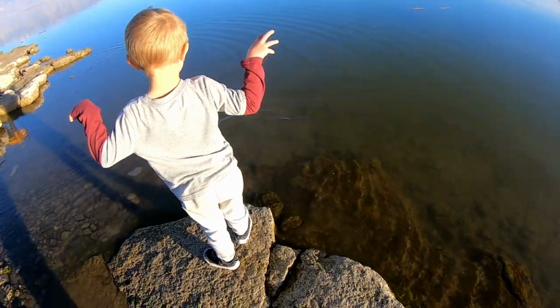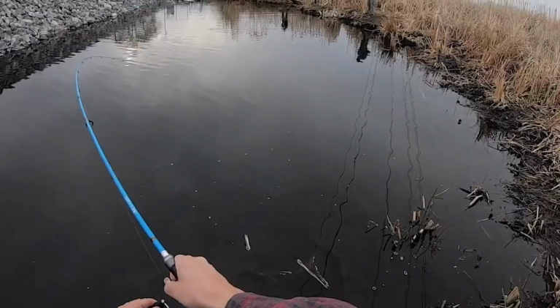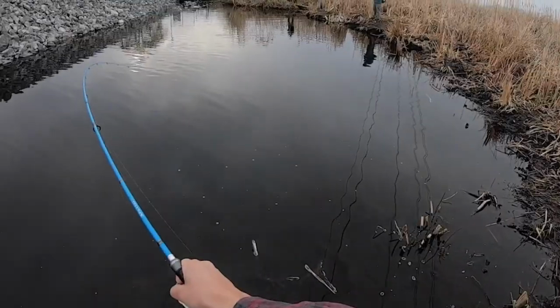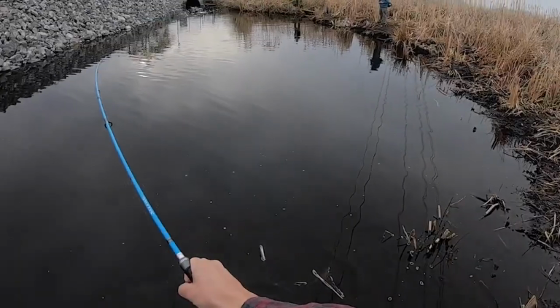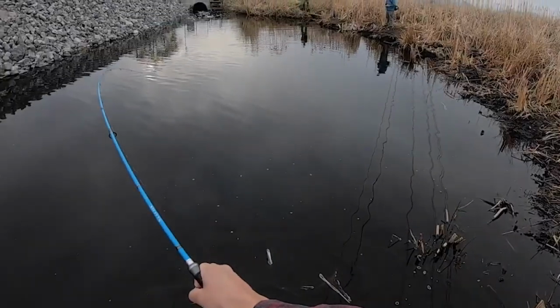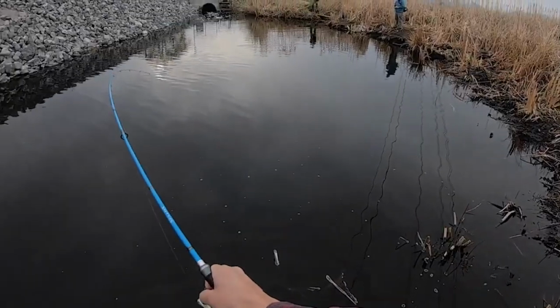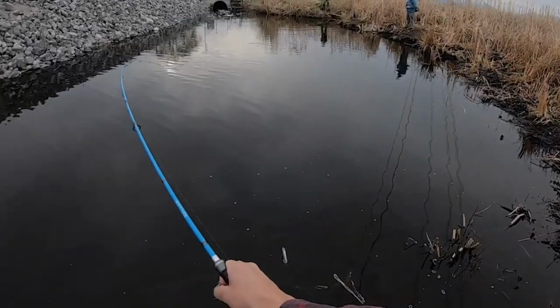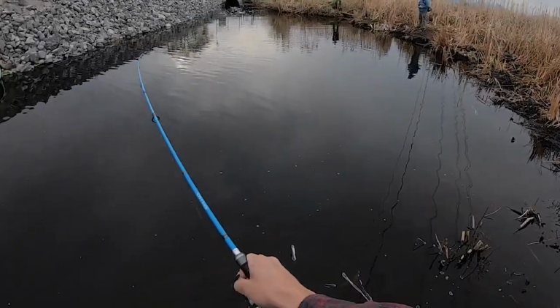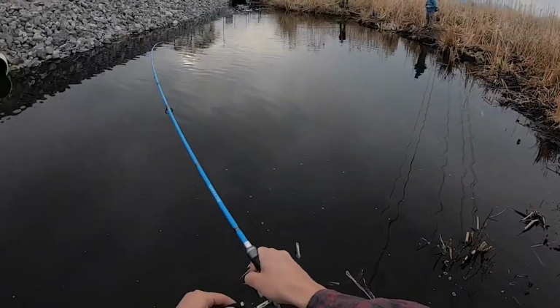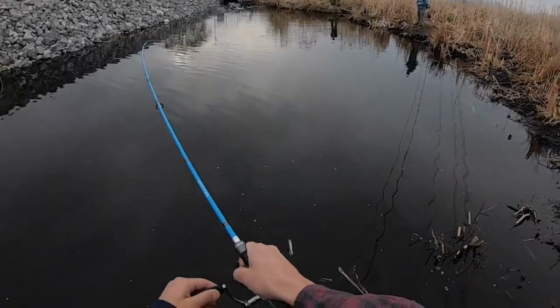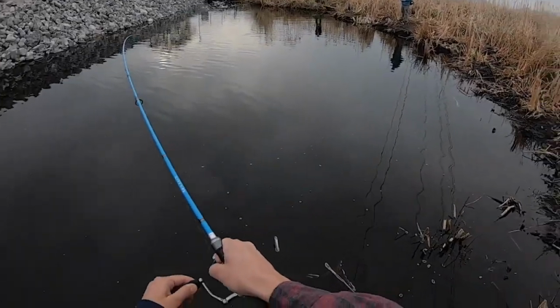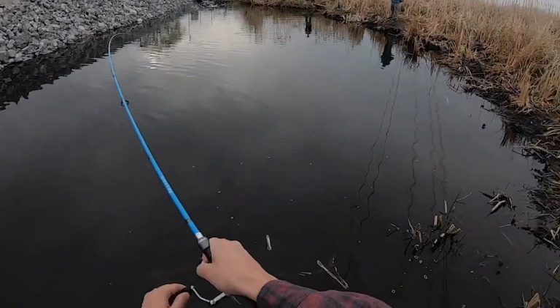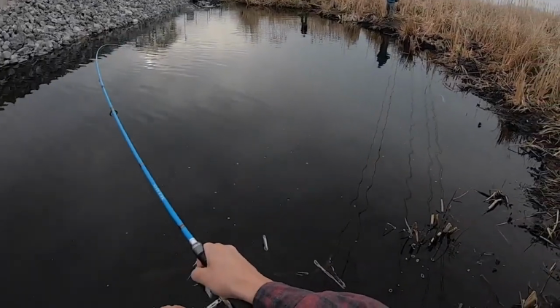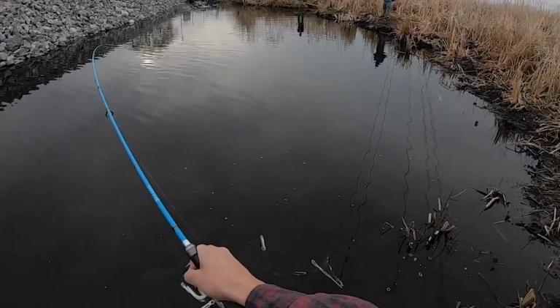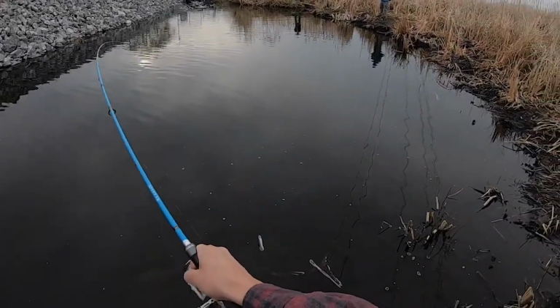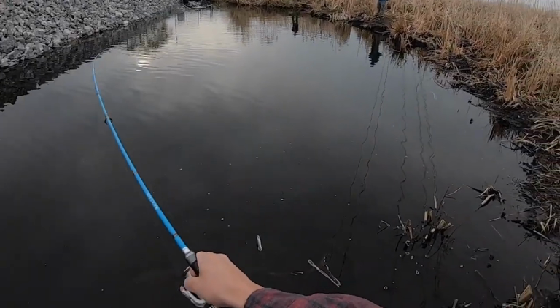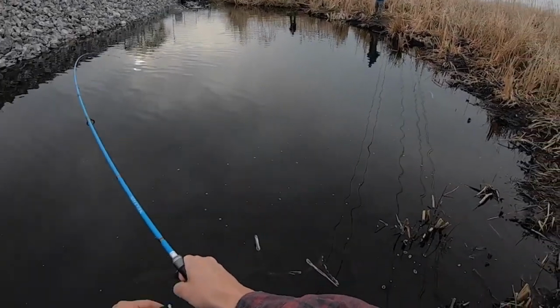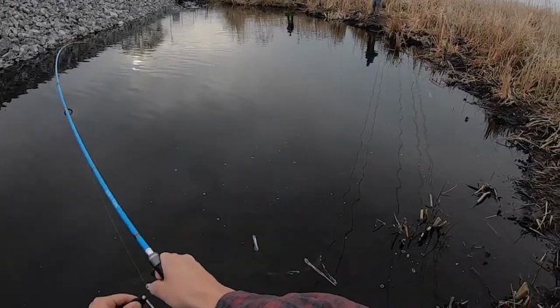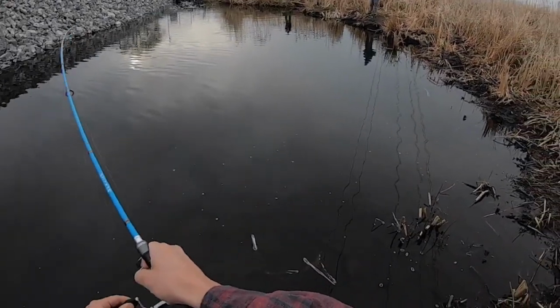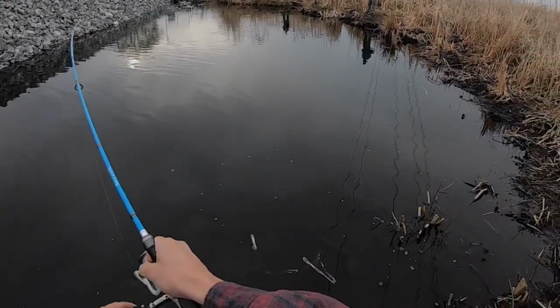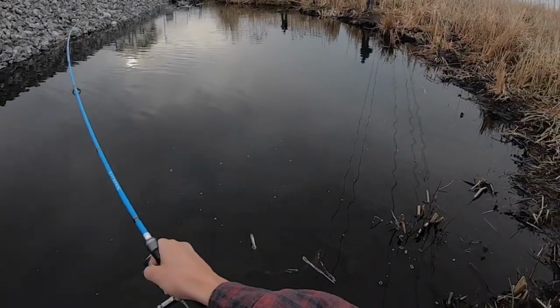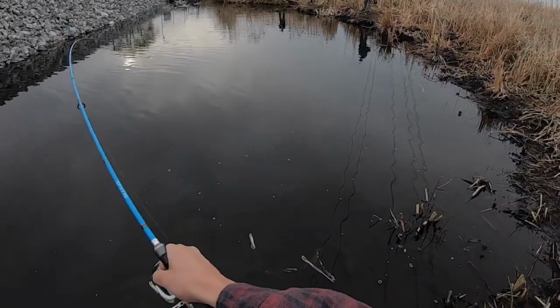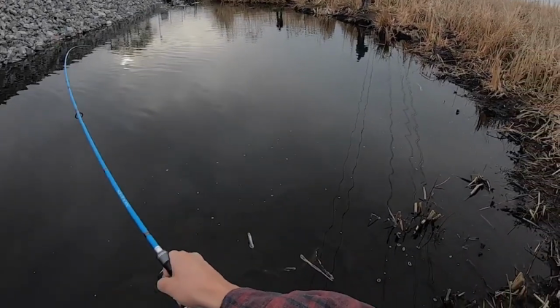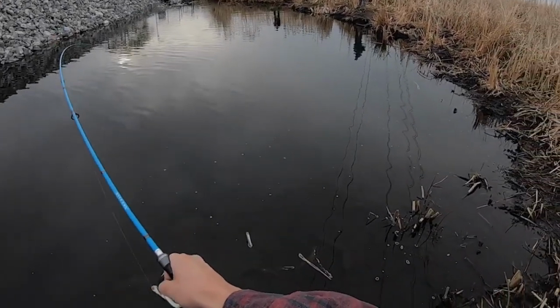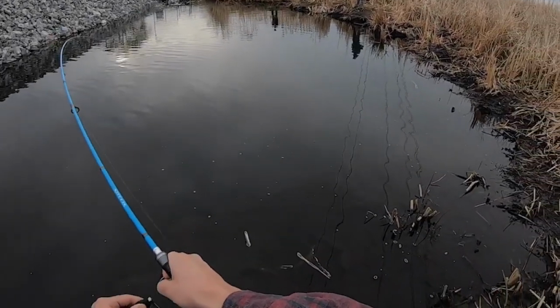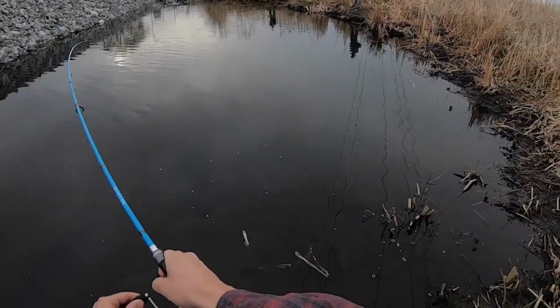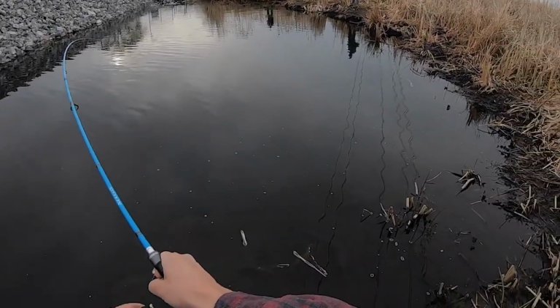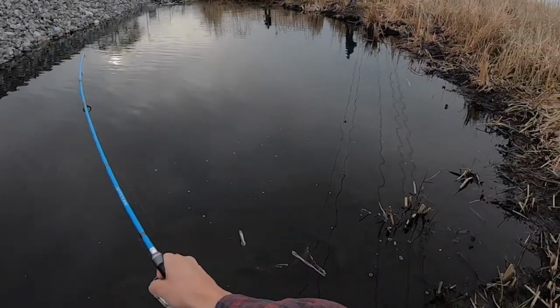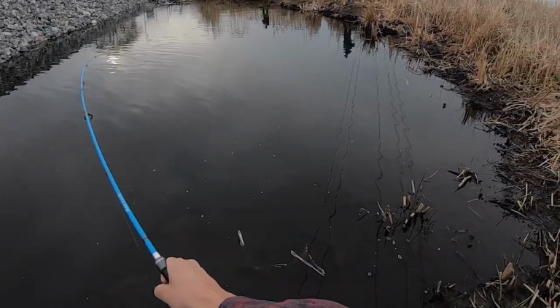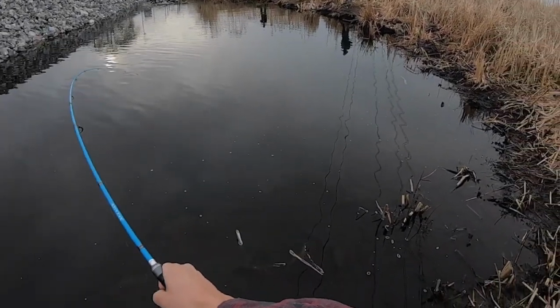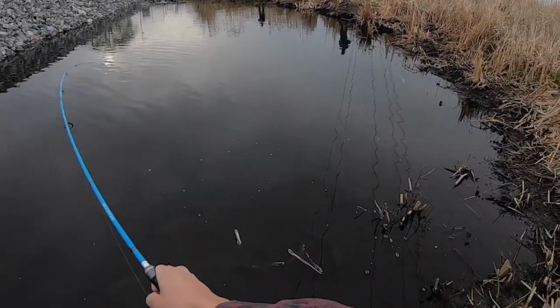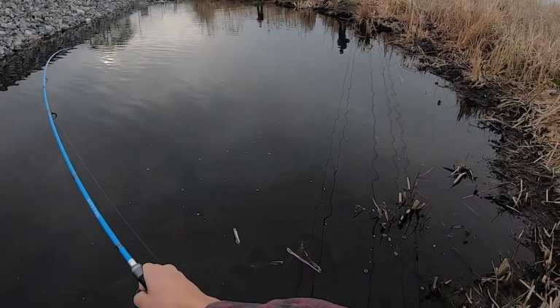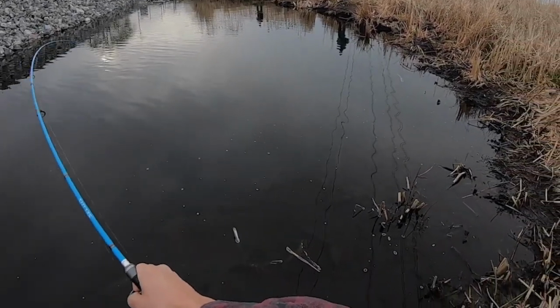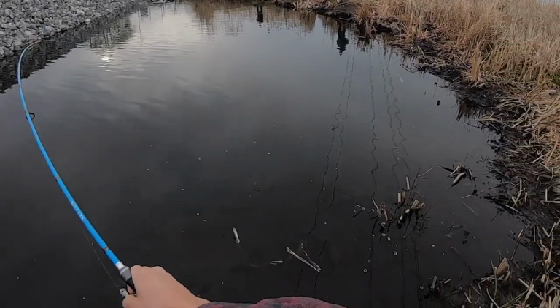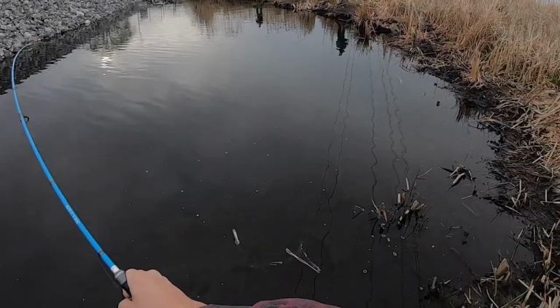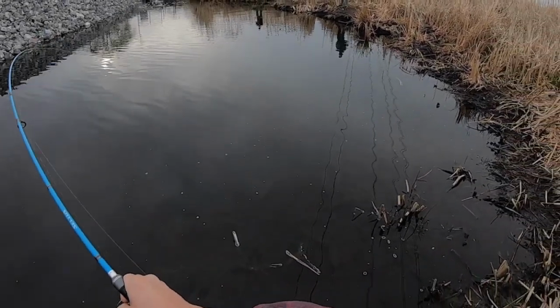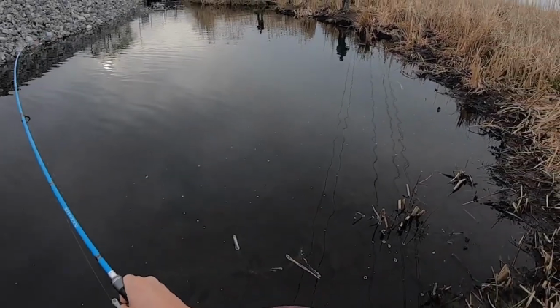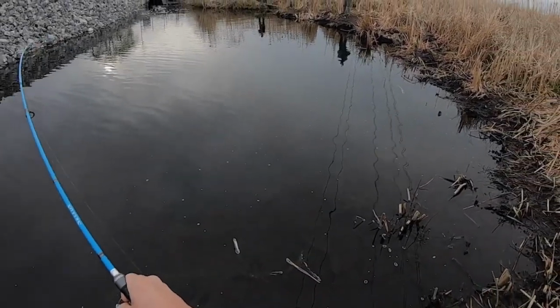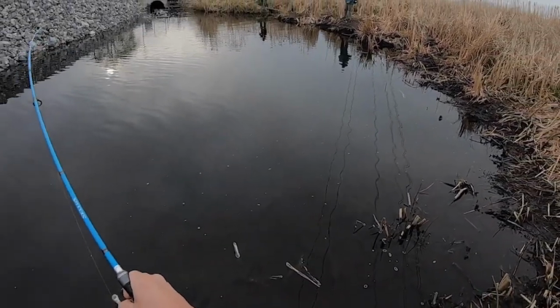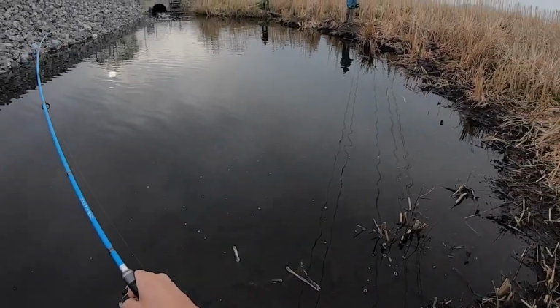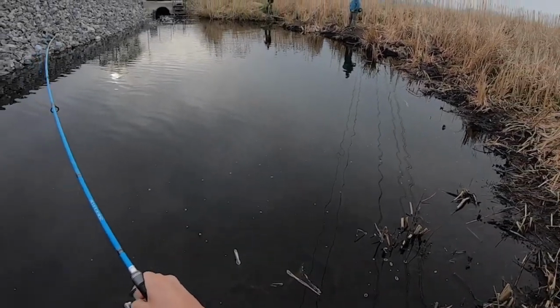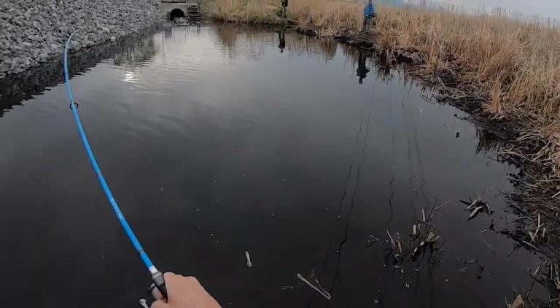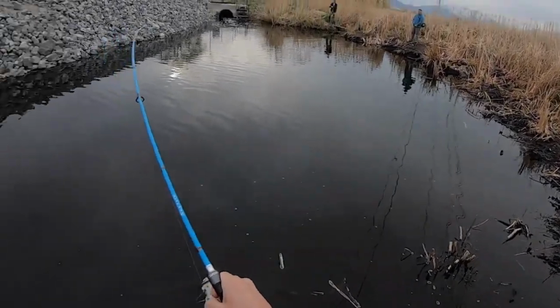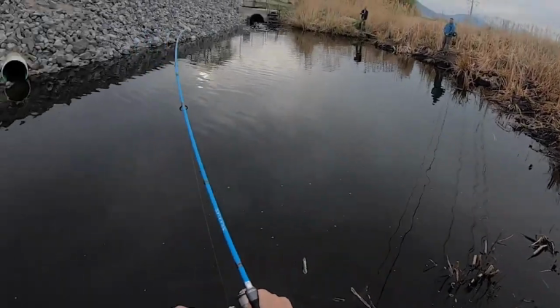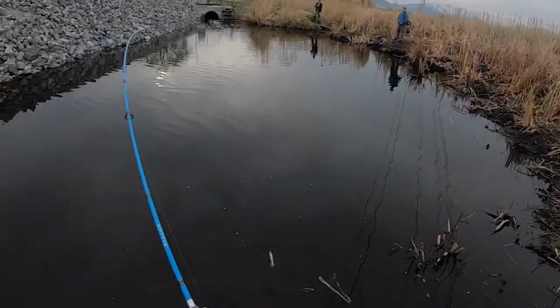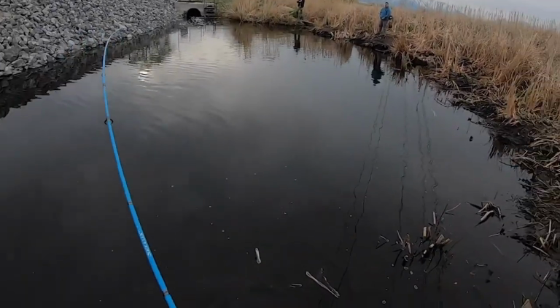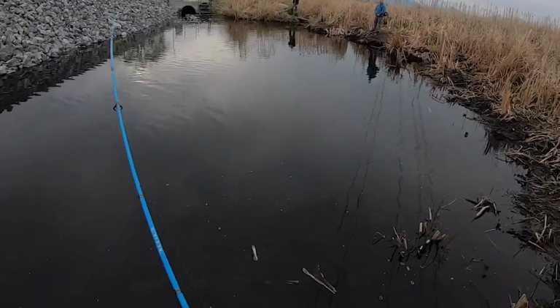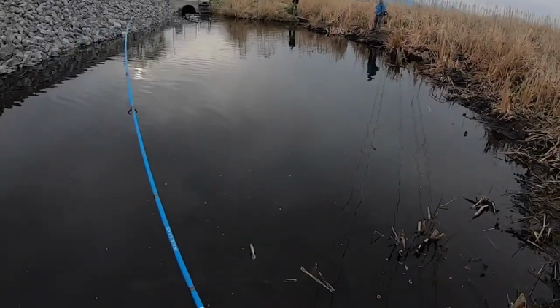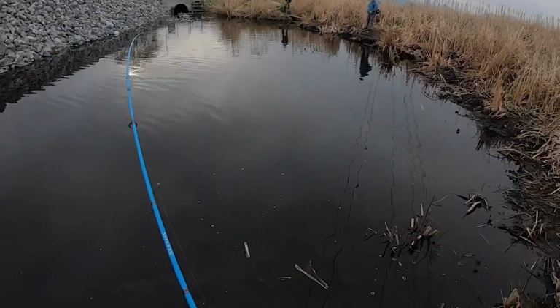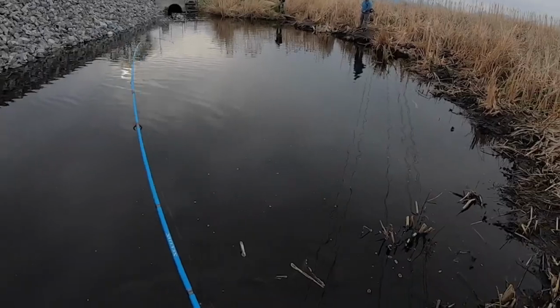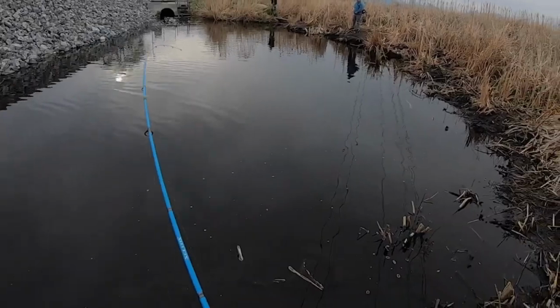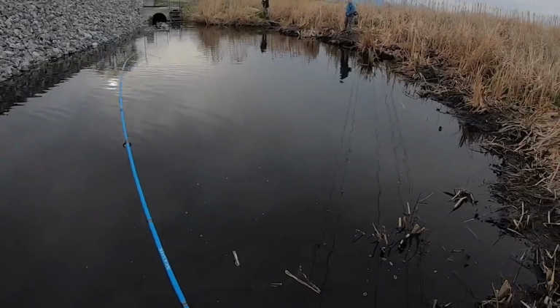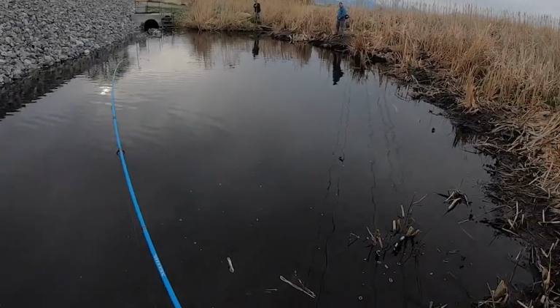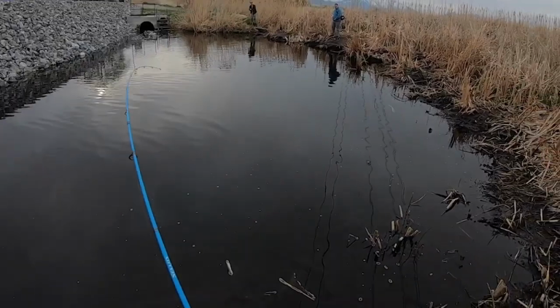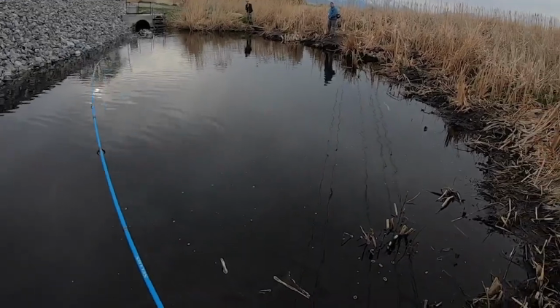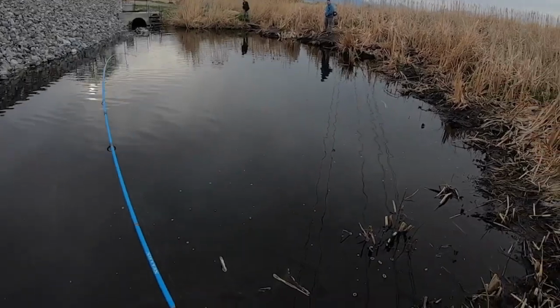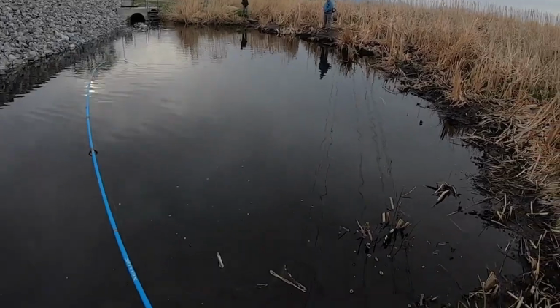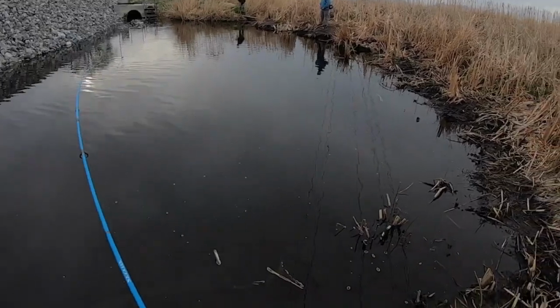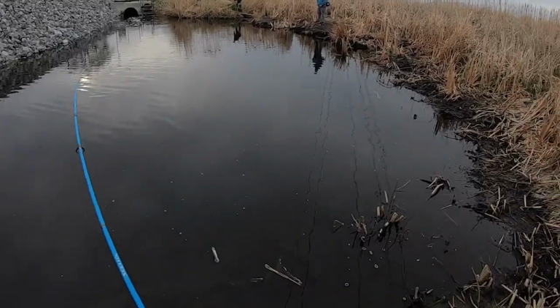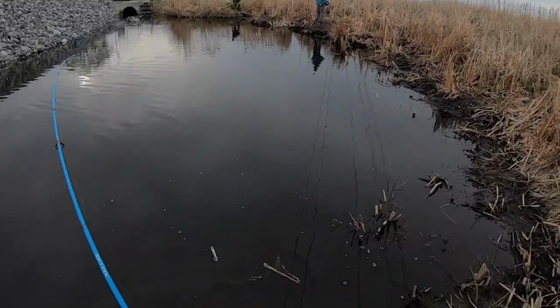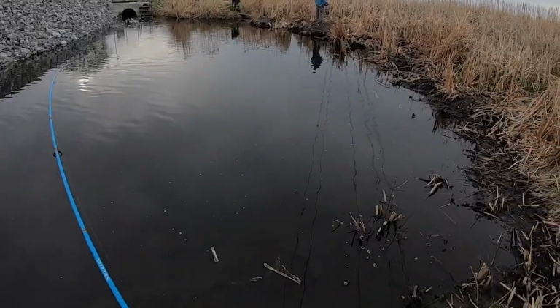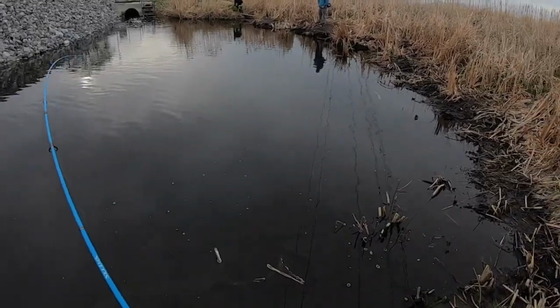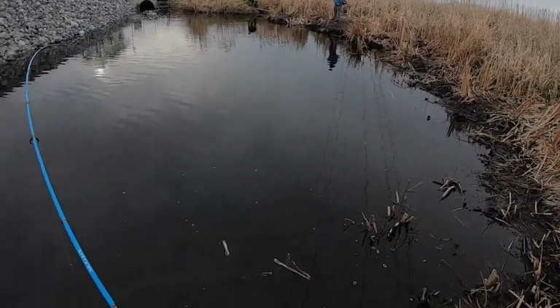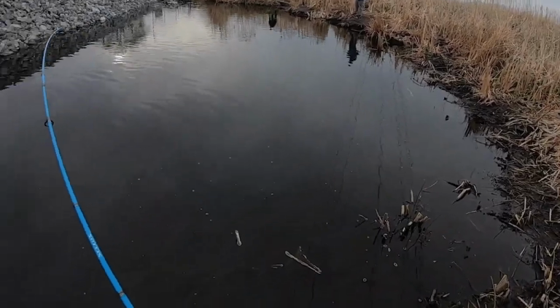When I'm fishing for larger fish like catfish, white bass meat actually works really well as bait.